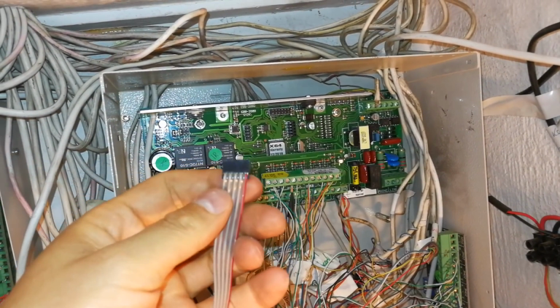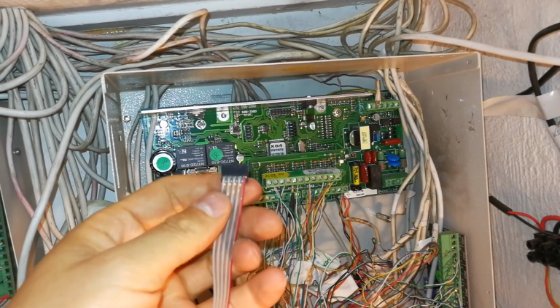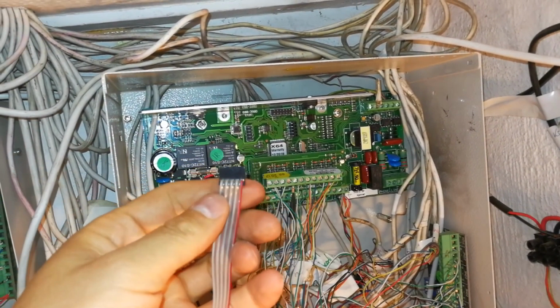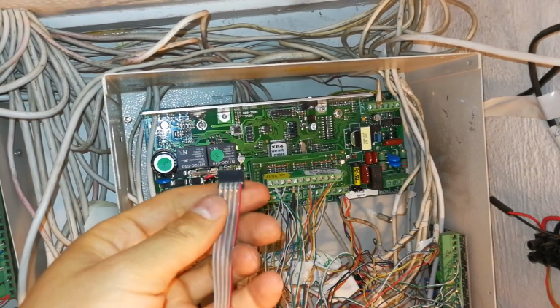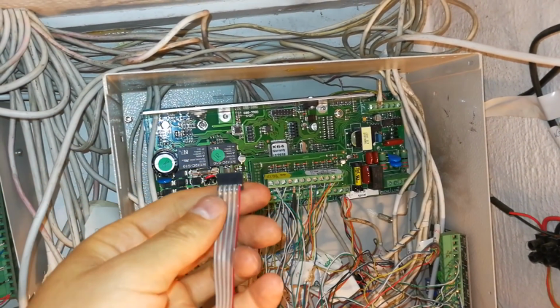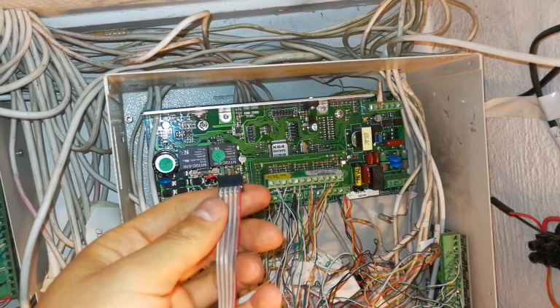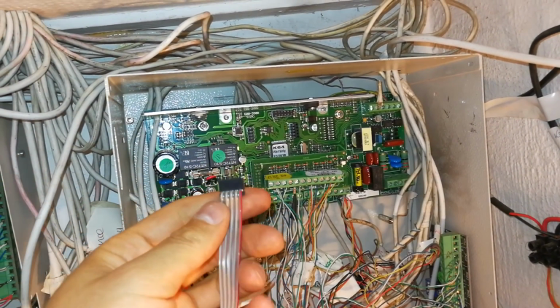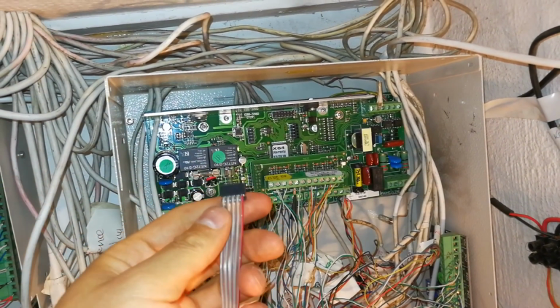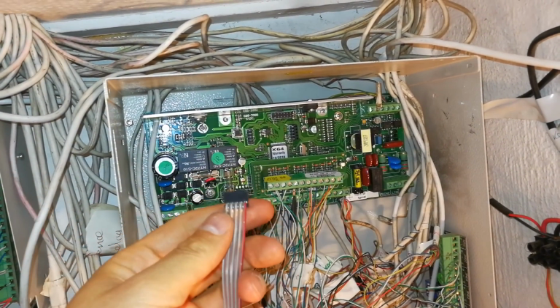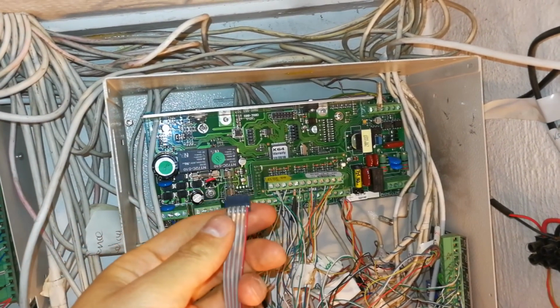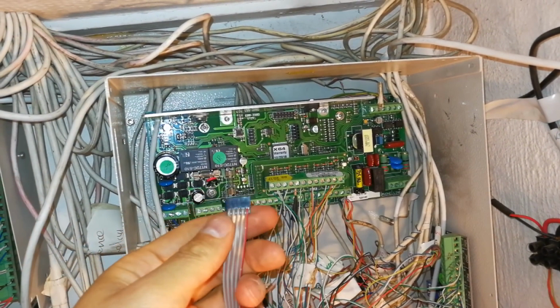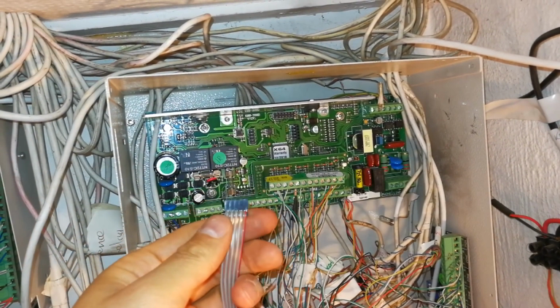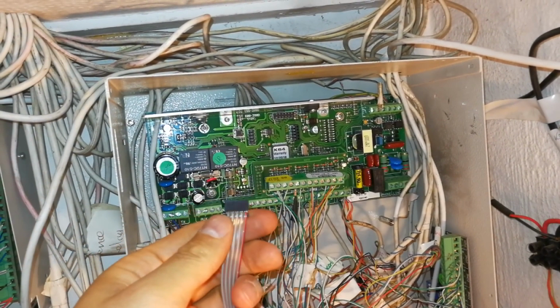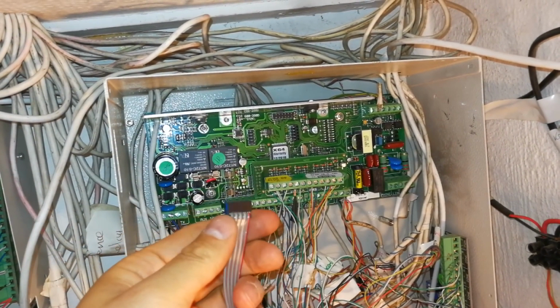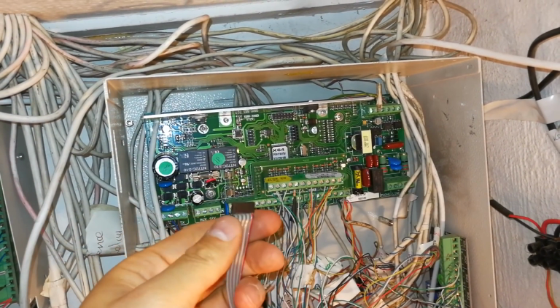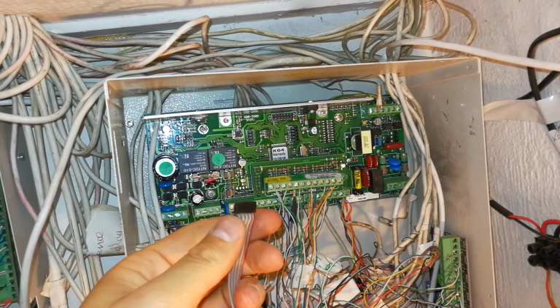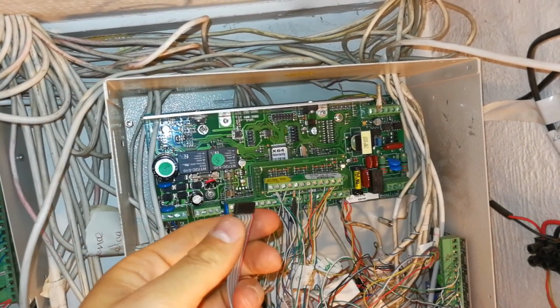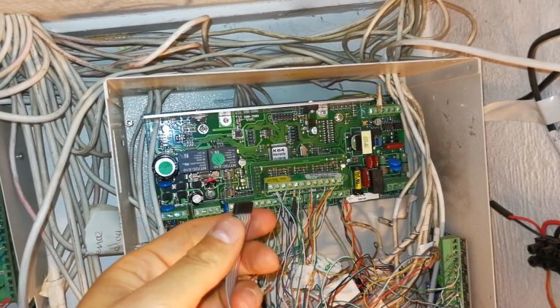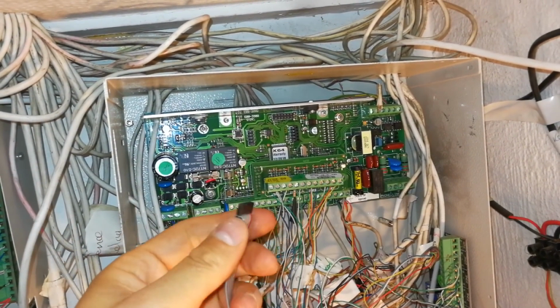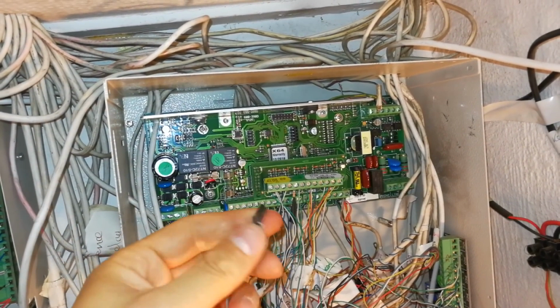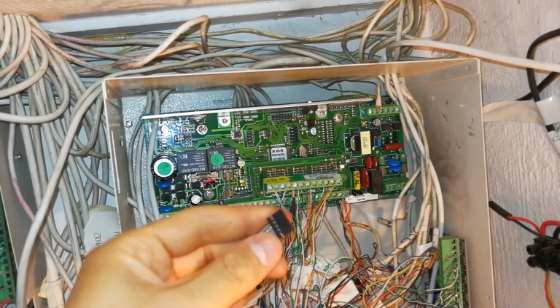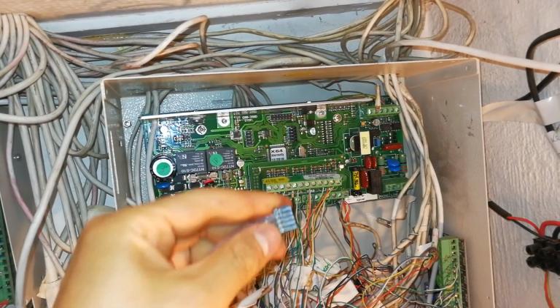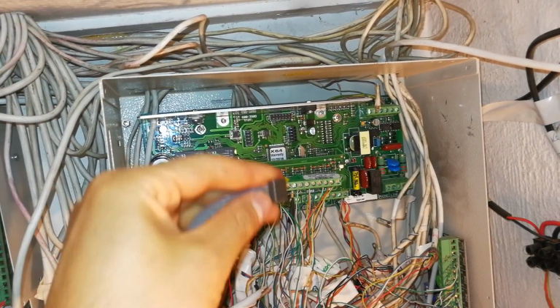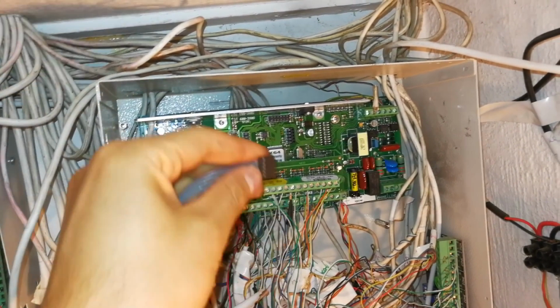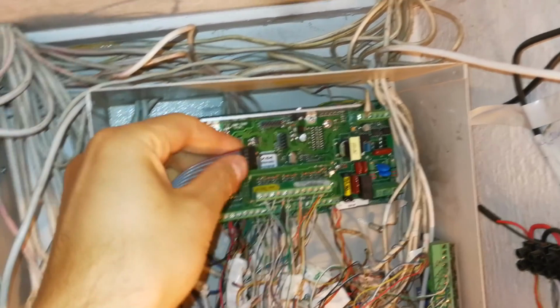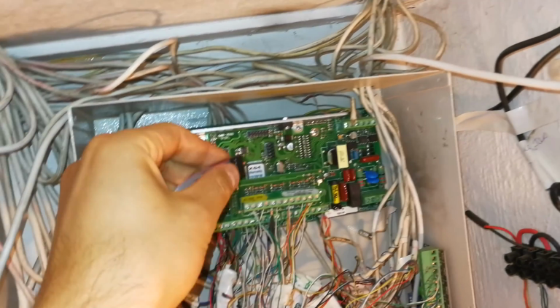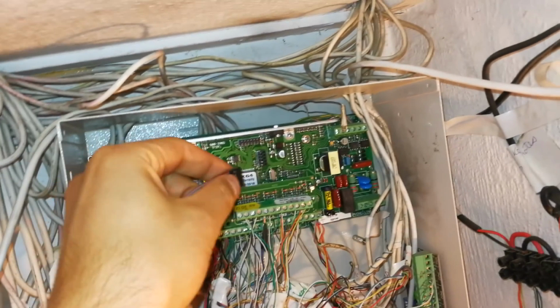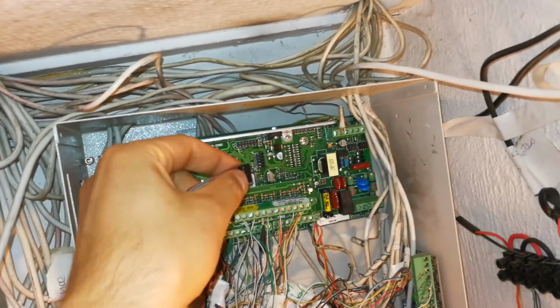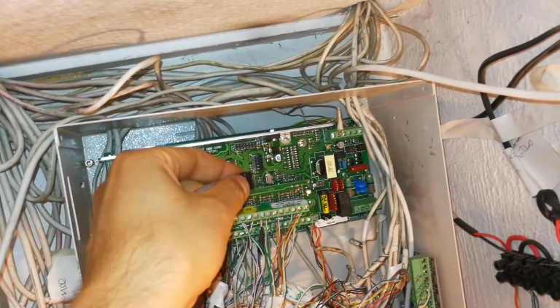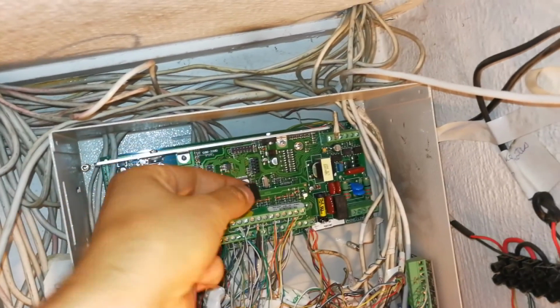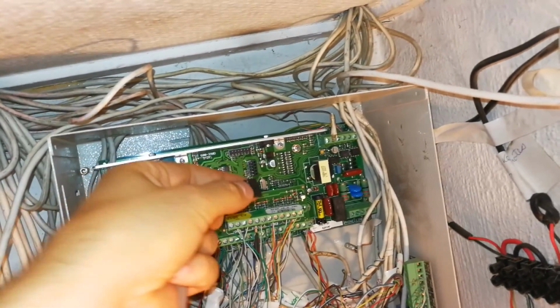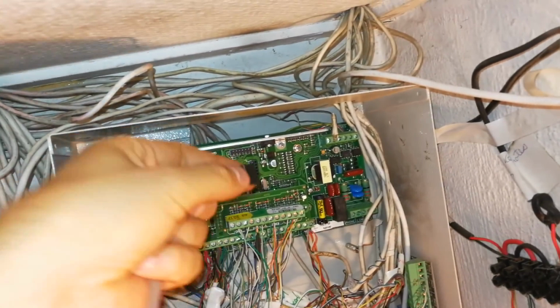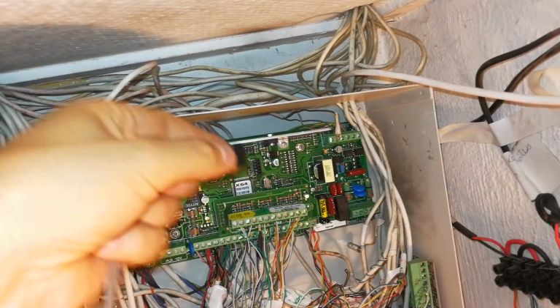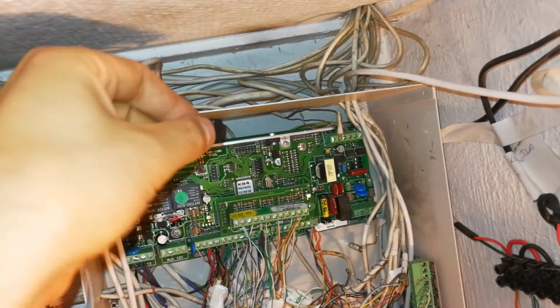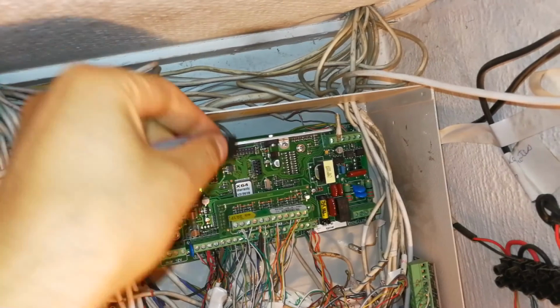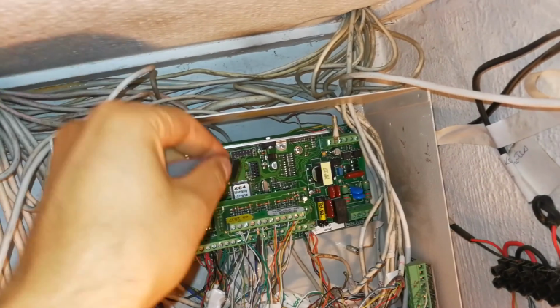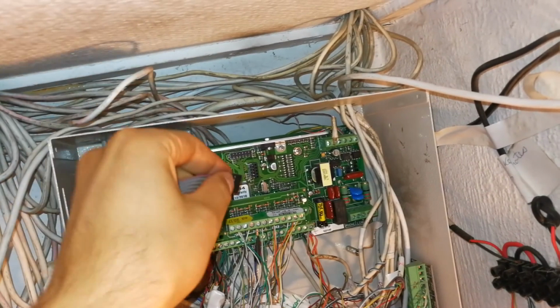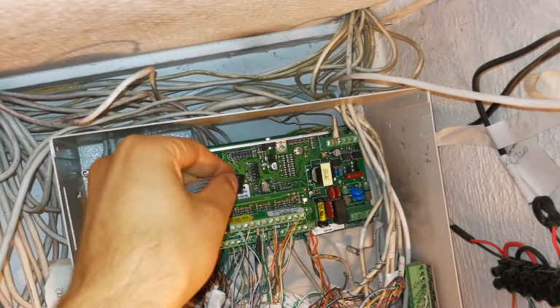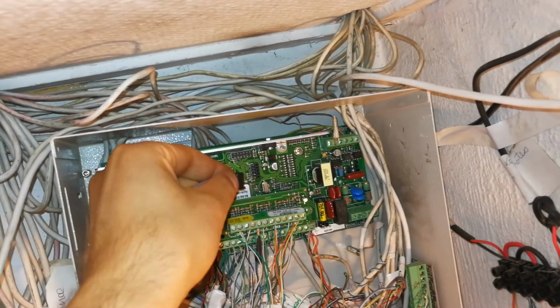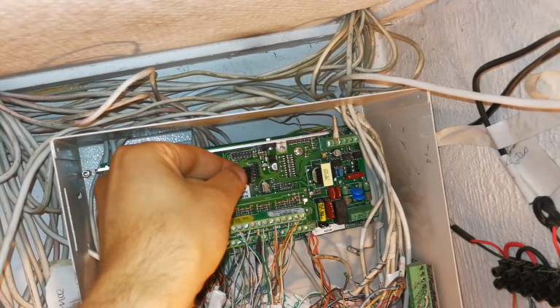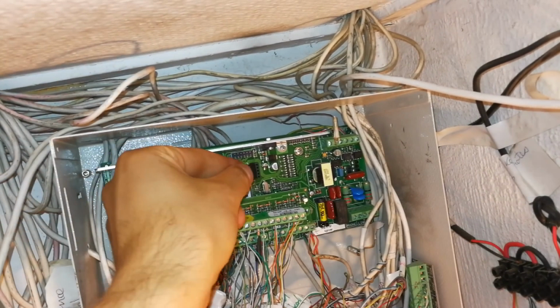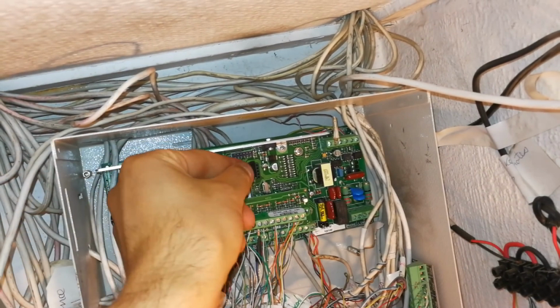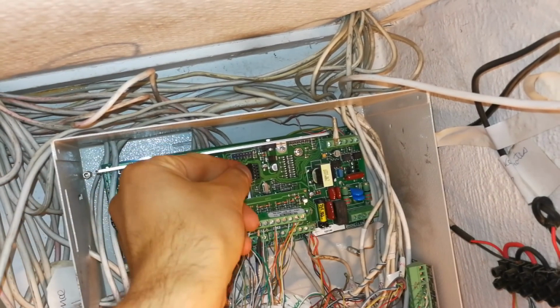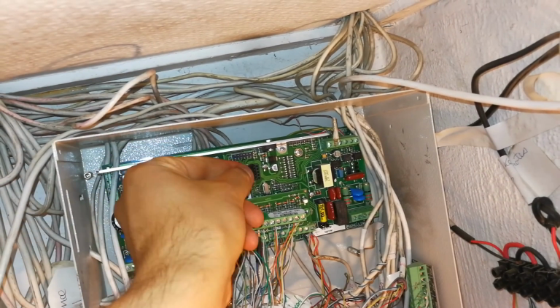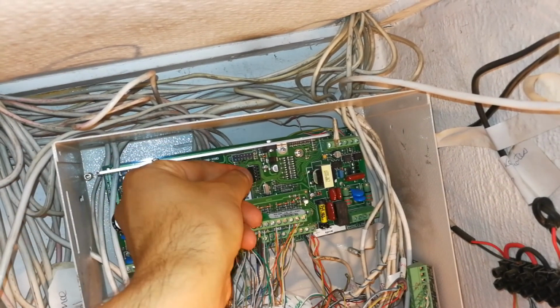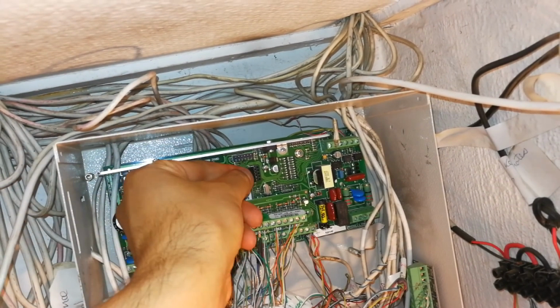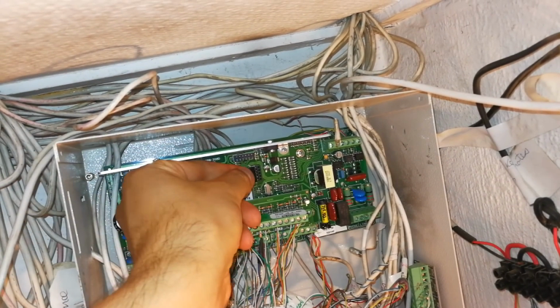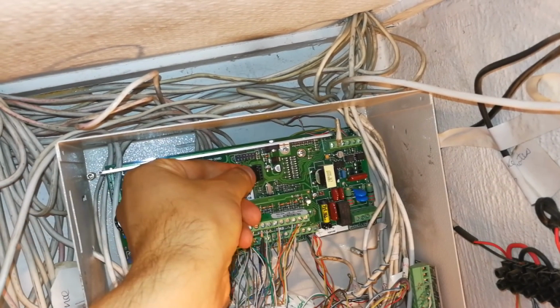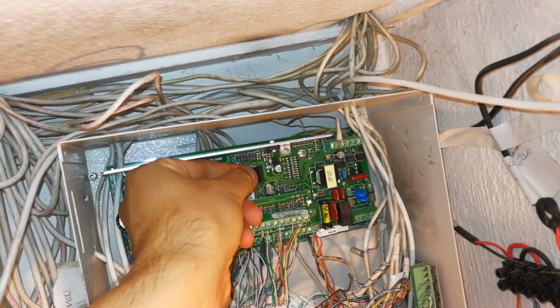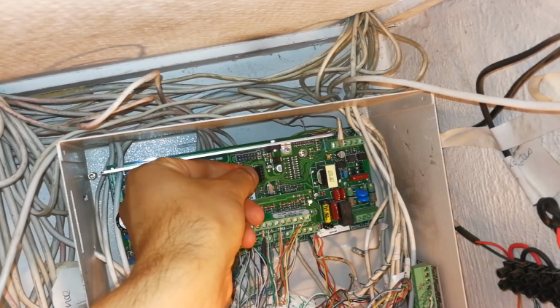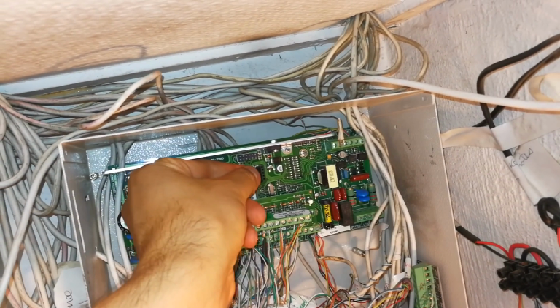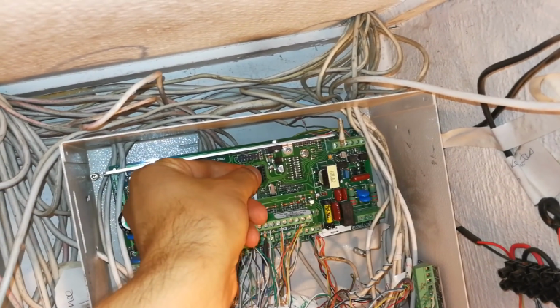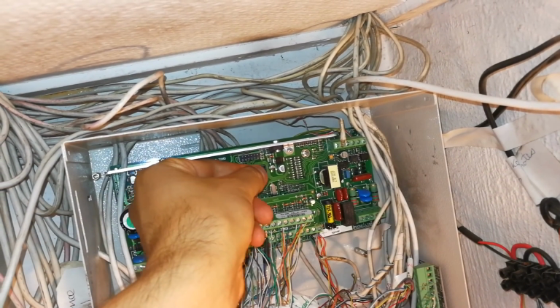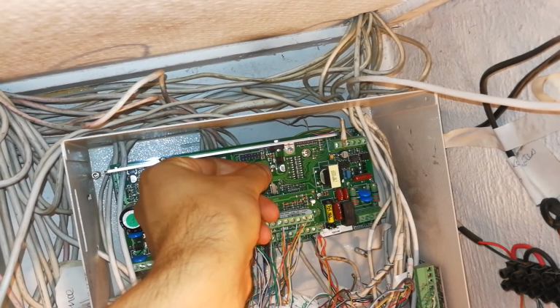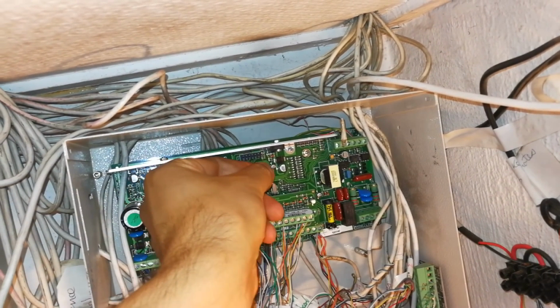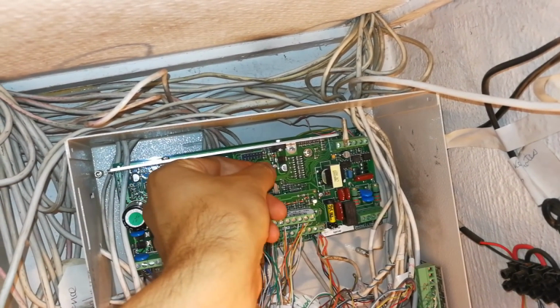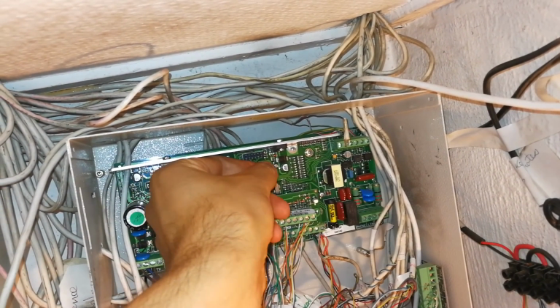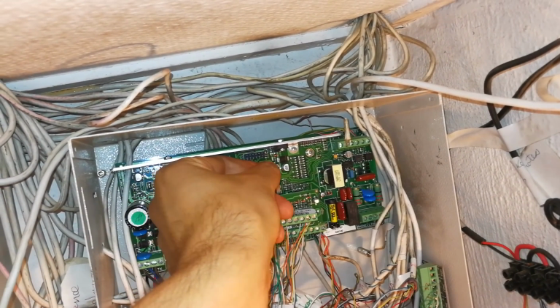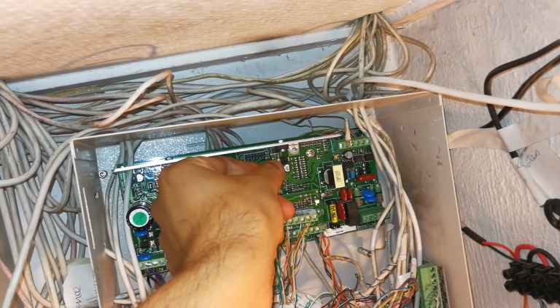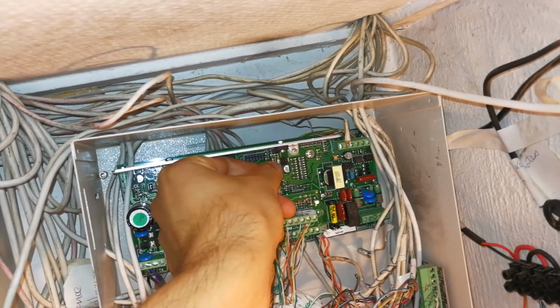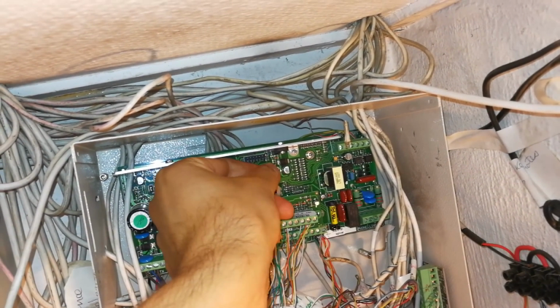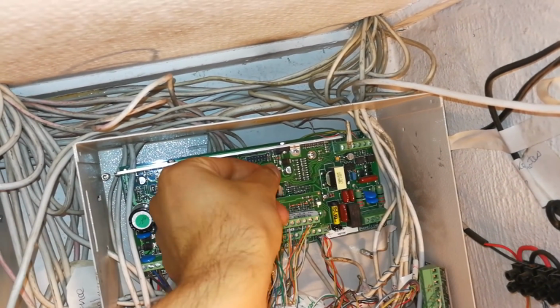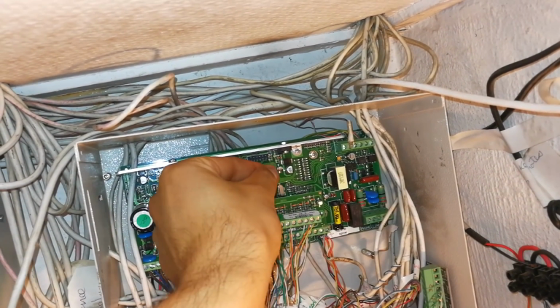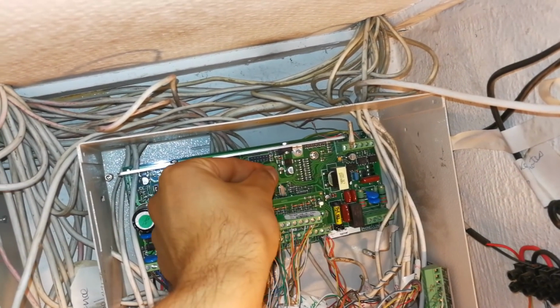Now I'm going to demonstrate how to do this. You need to connect the serial cable to the IDS panel — plug it in at the top here like this.